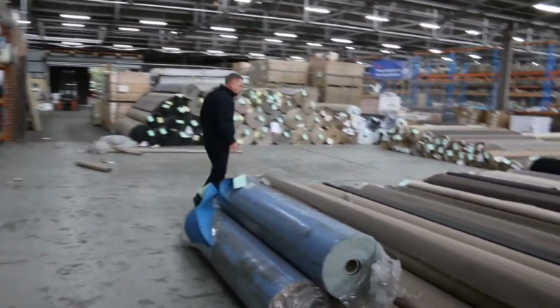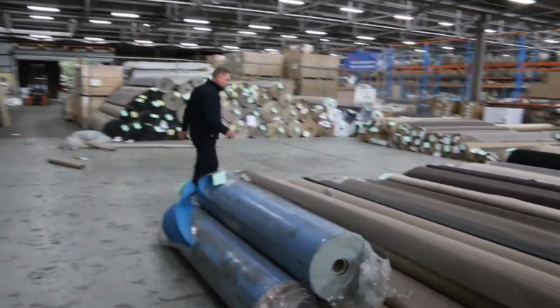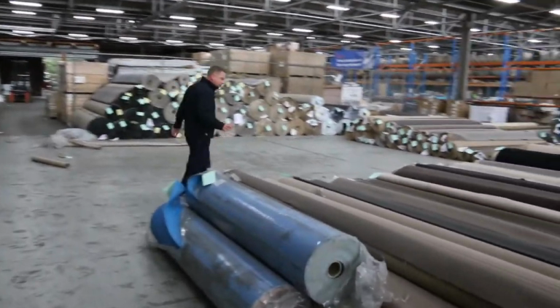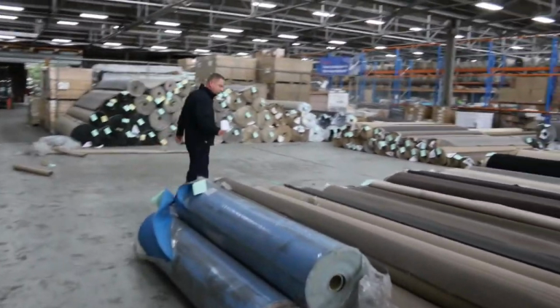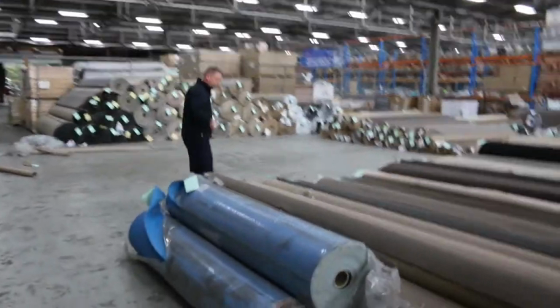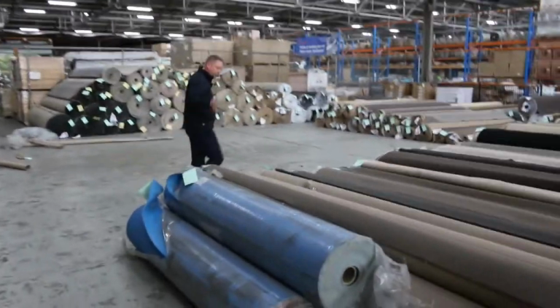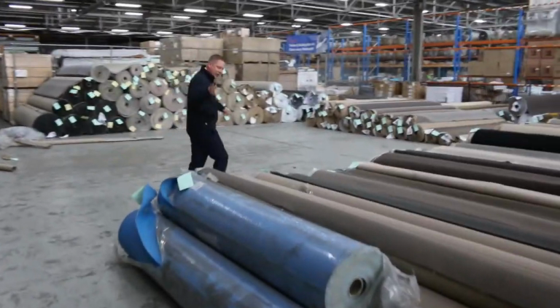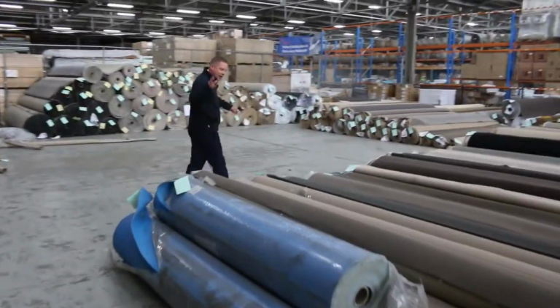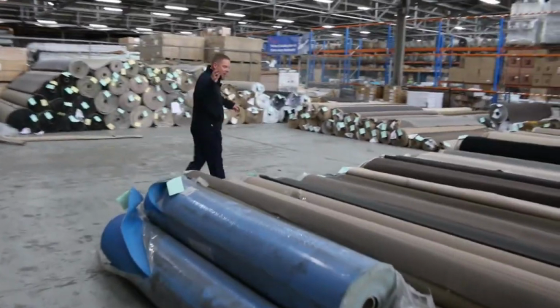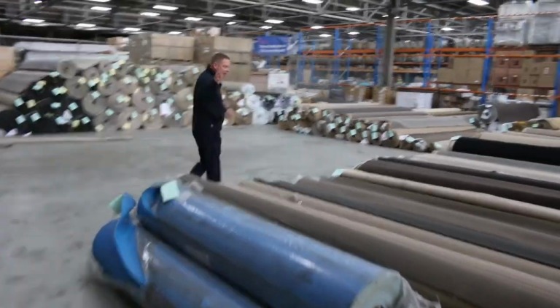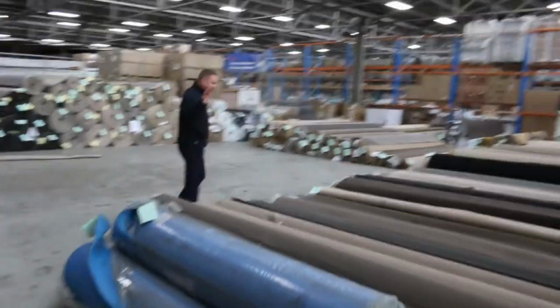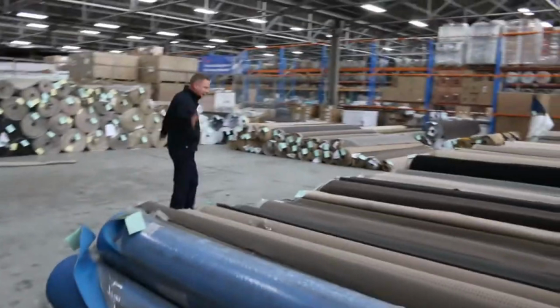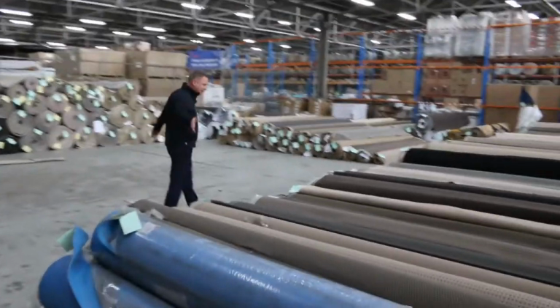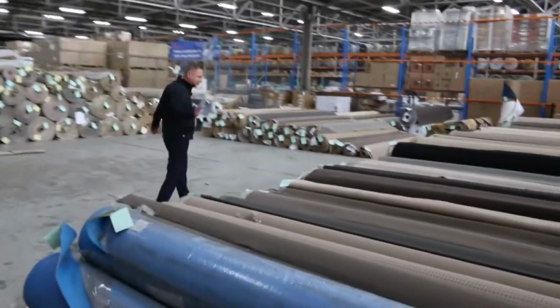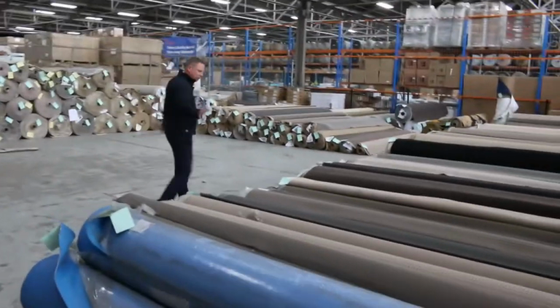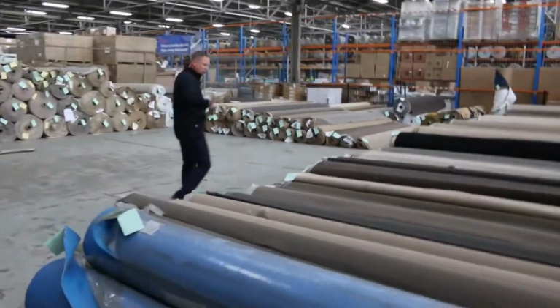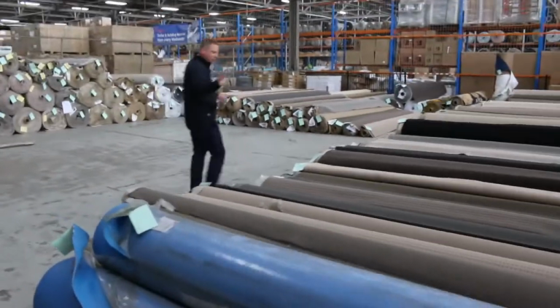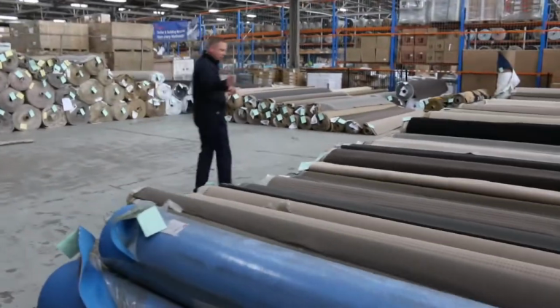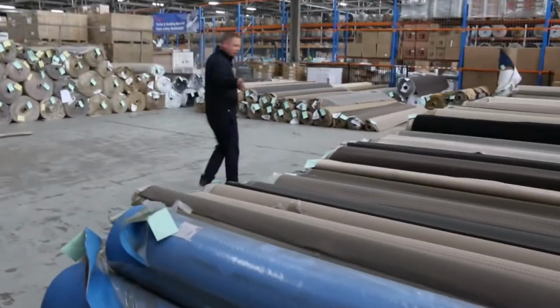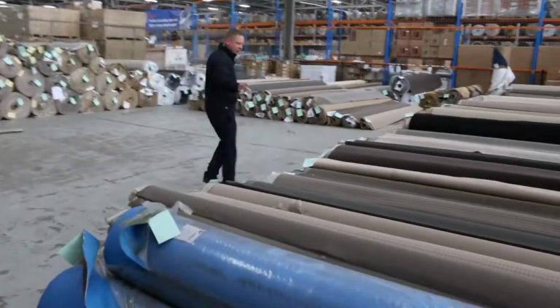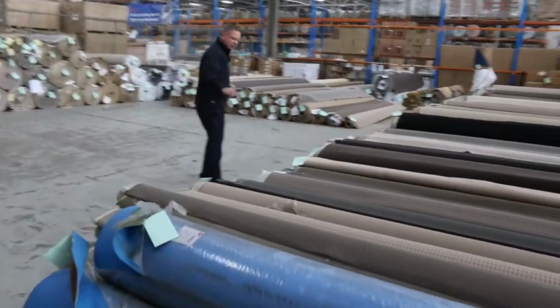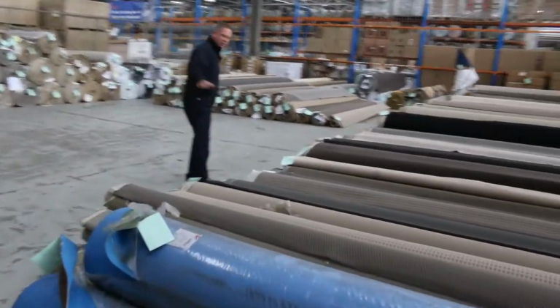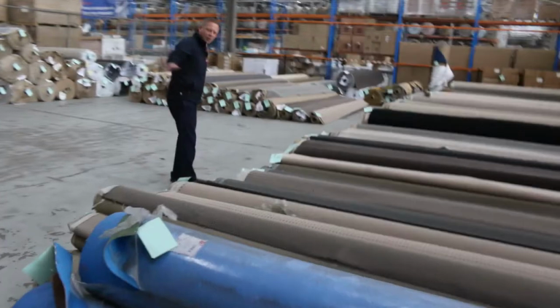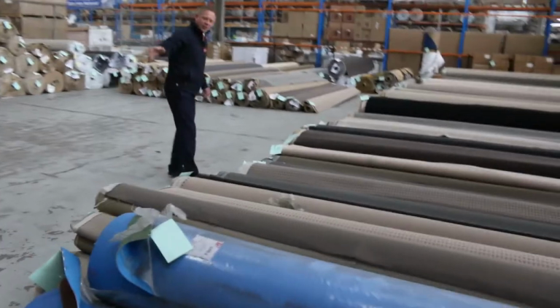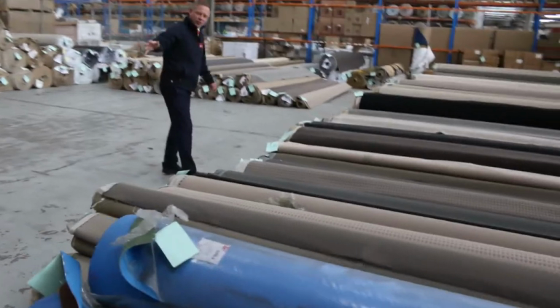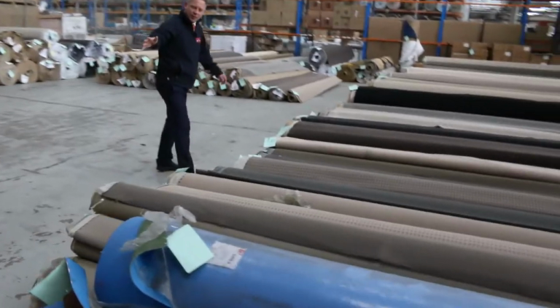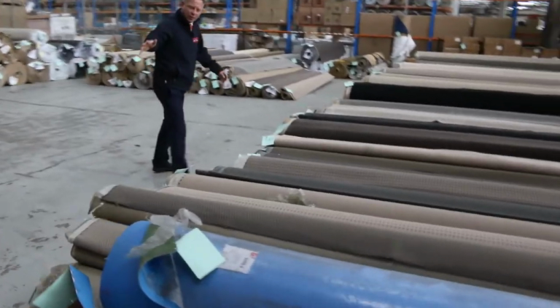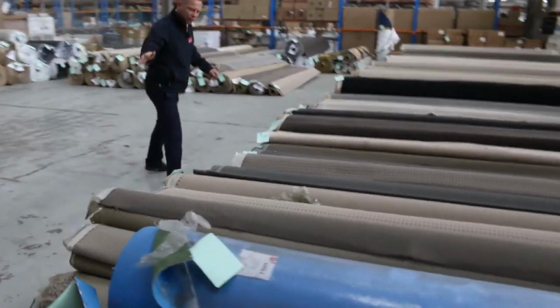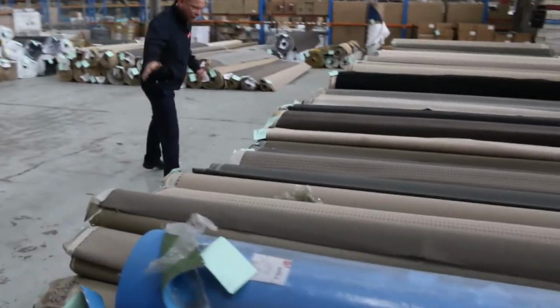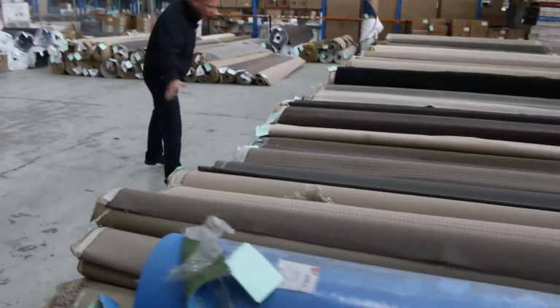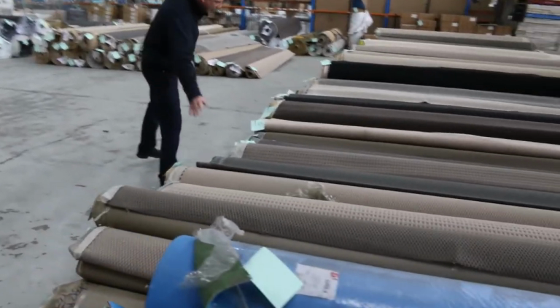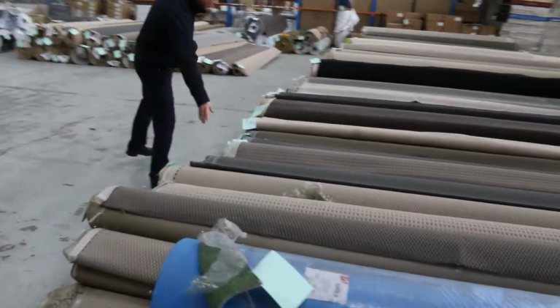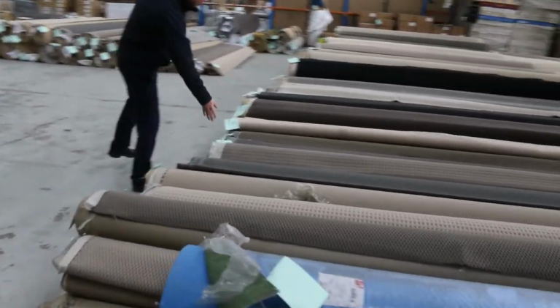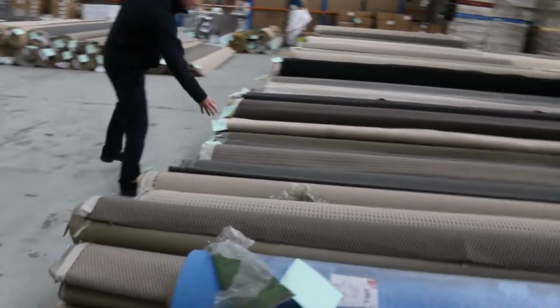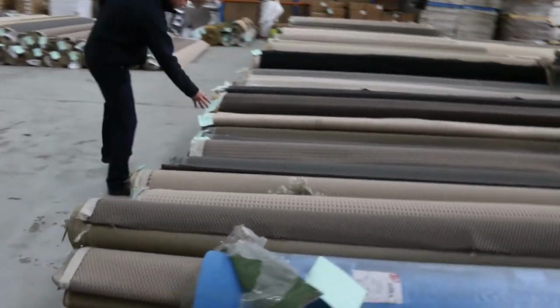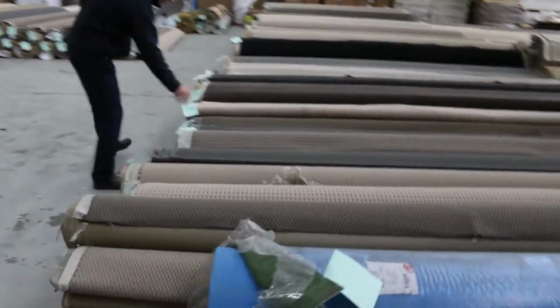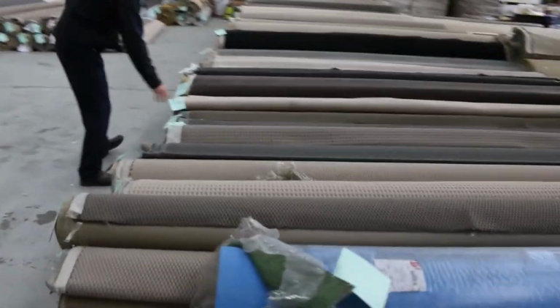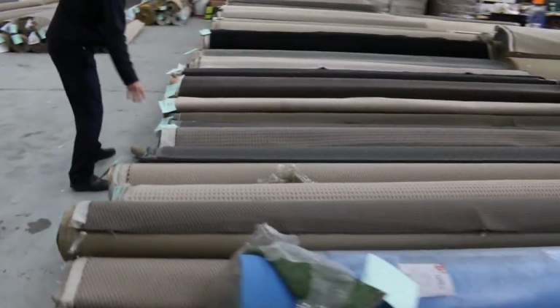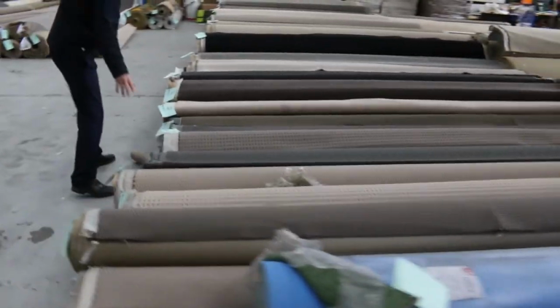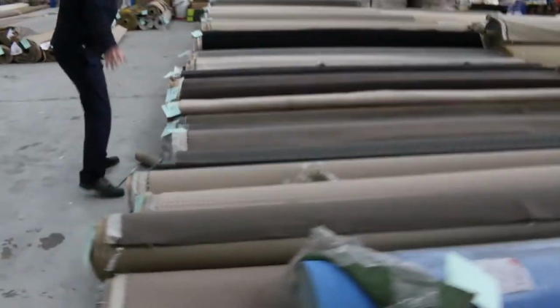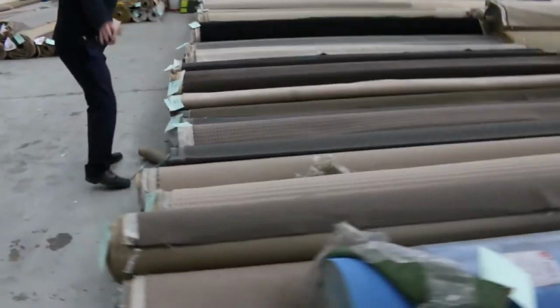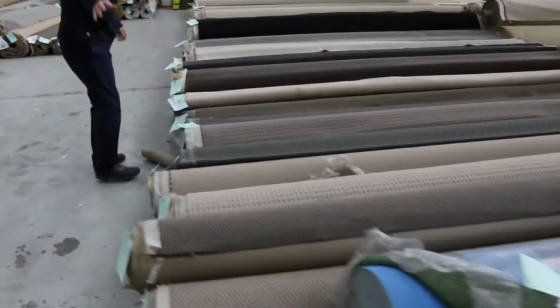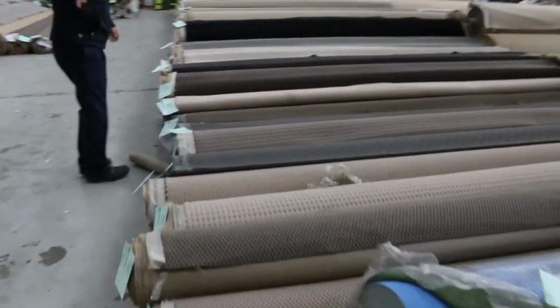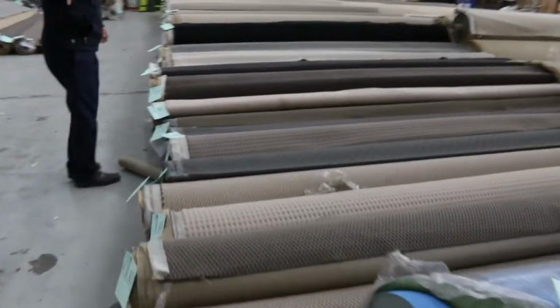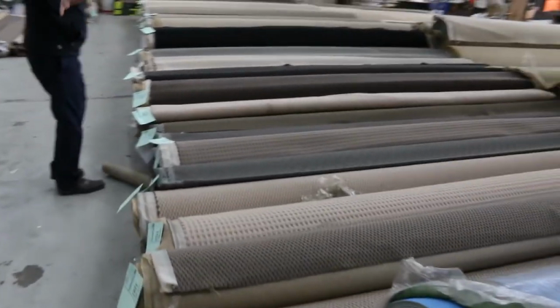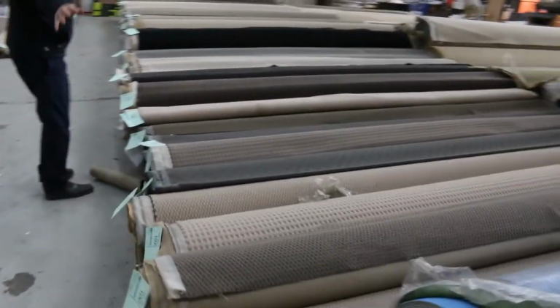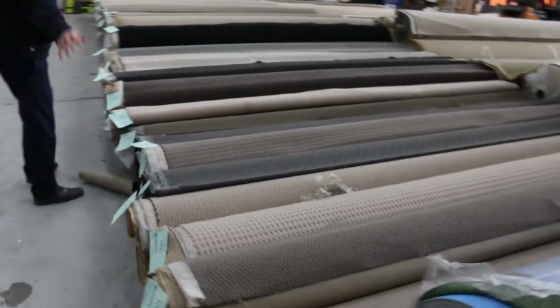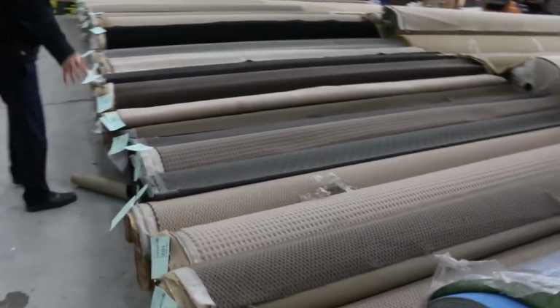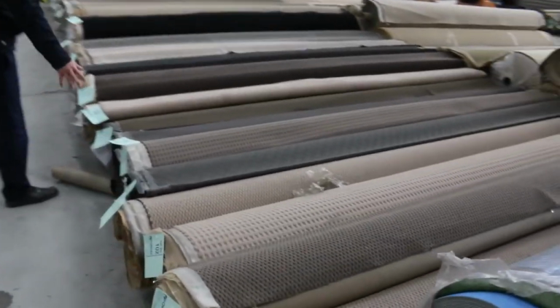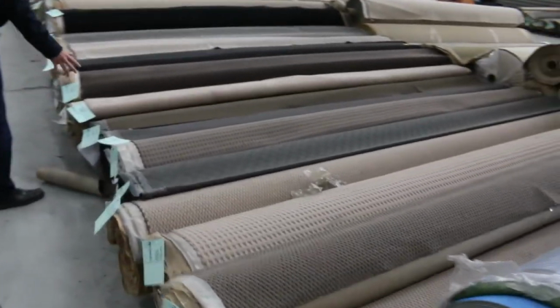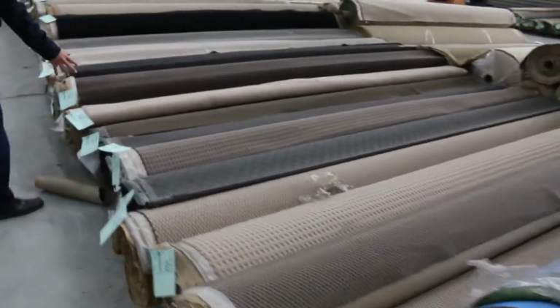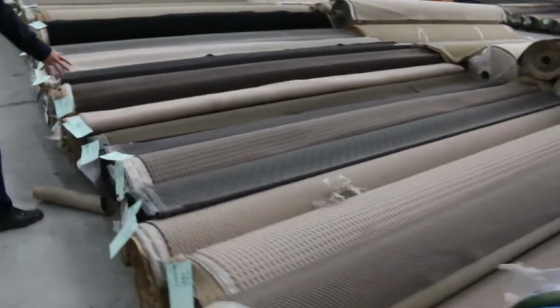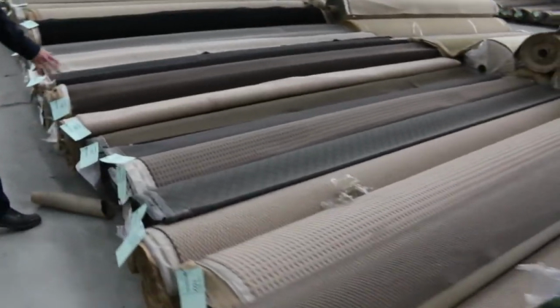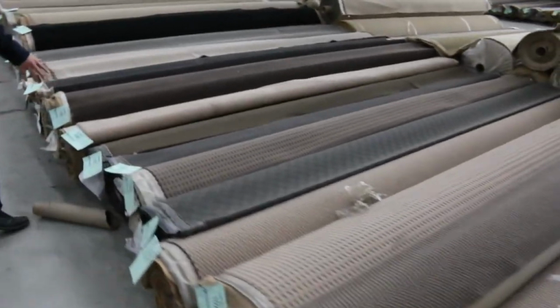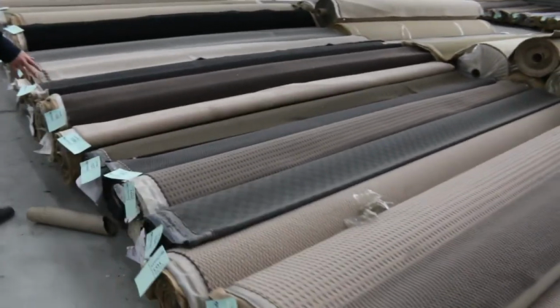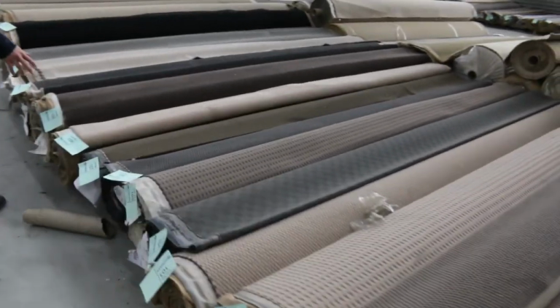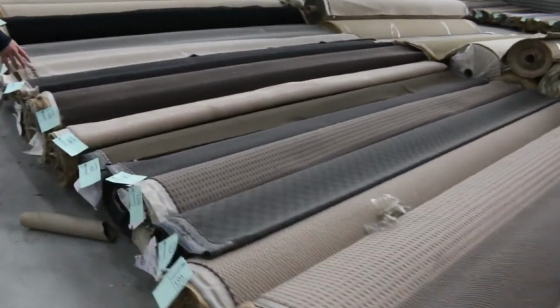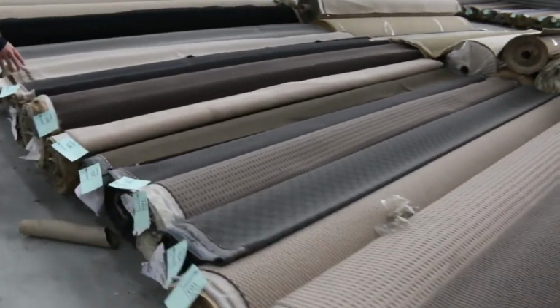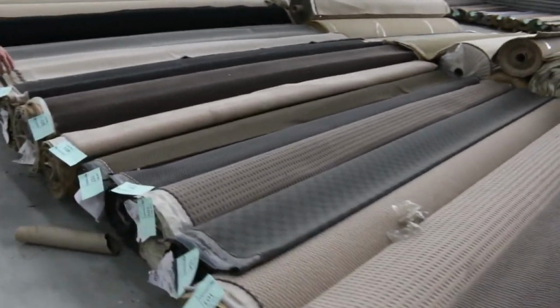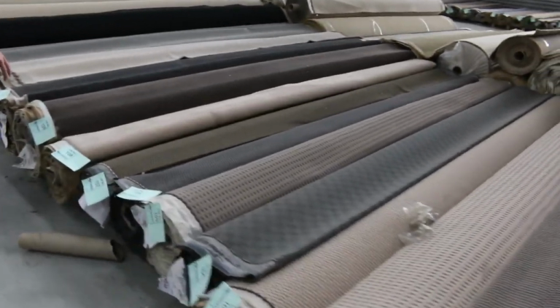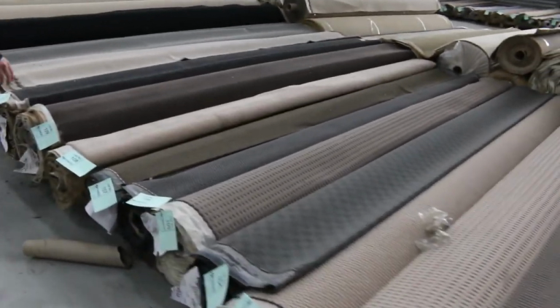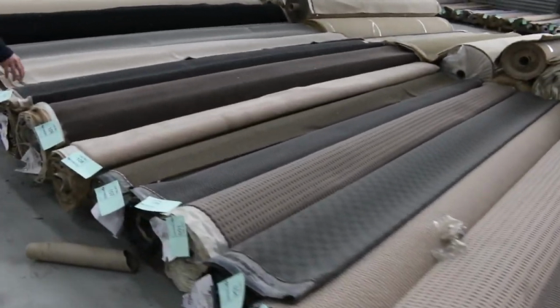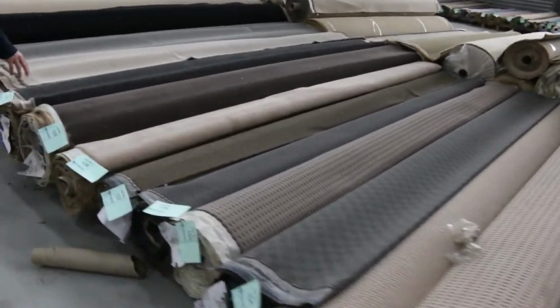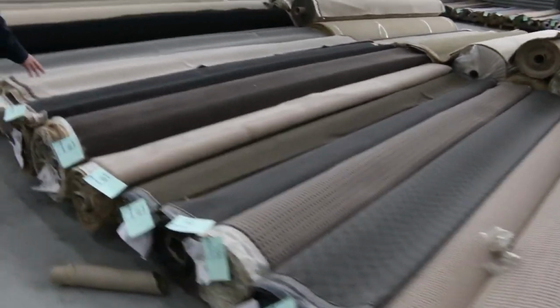Moving through now, heaps of loop pile carpets in tomorrow. These will be good for rental properties — this is sort of $100 through to $110.